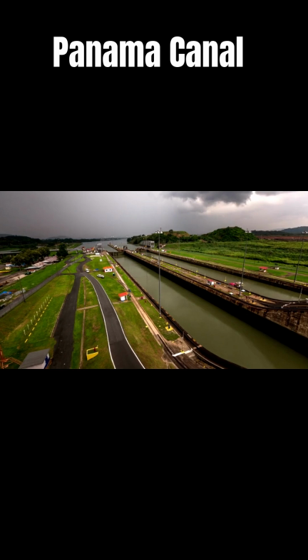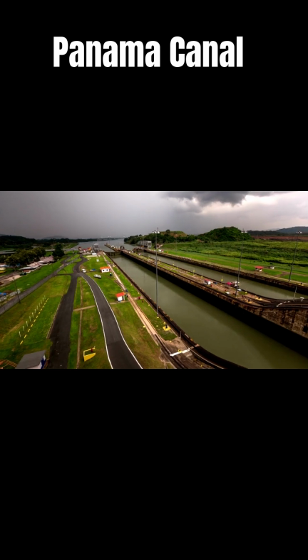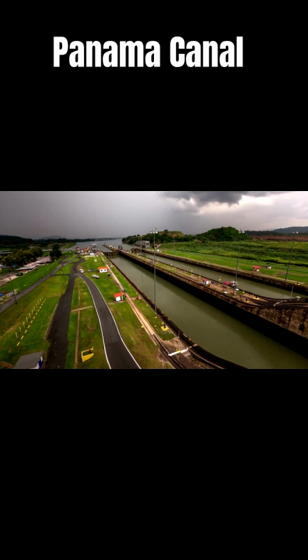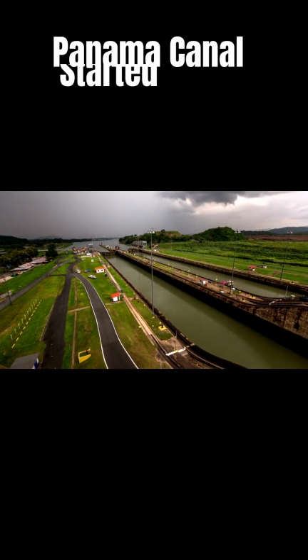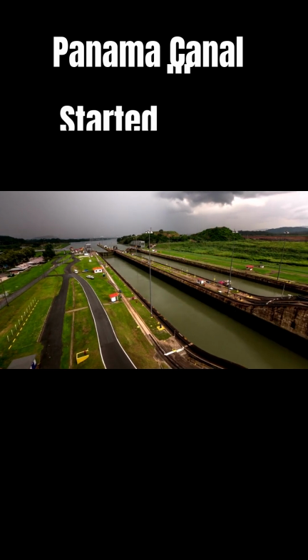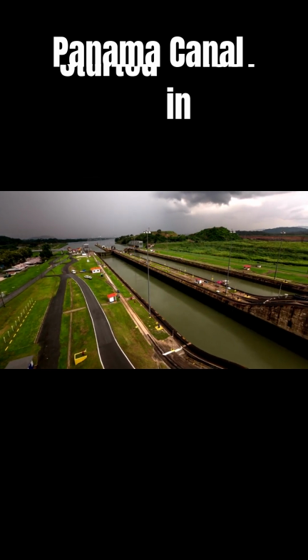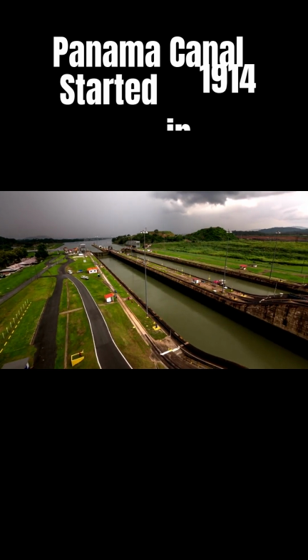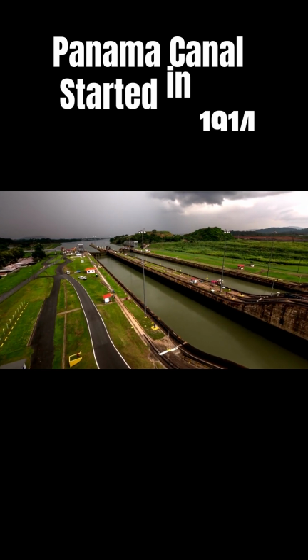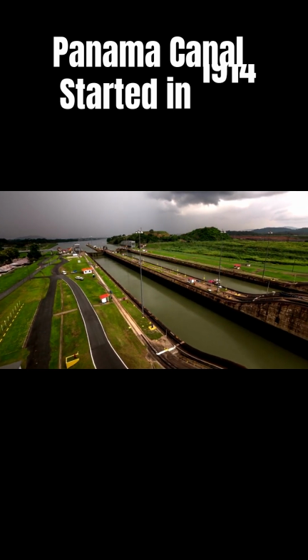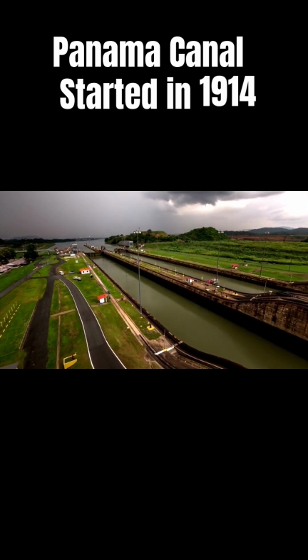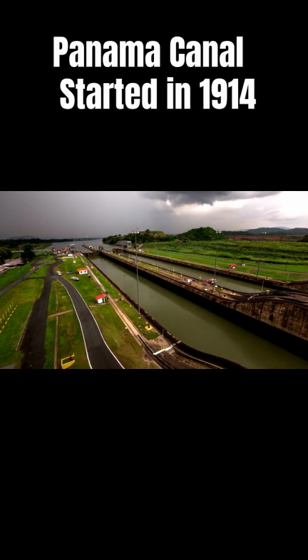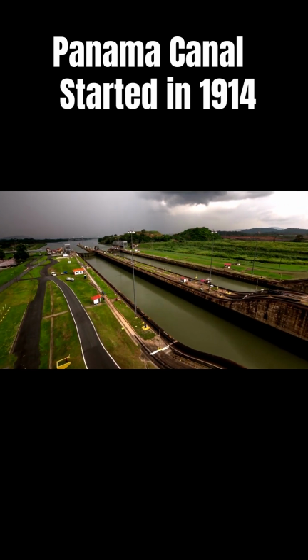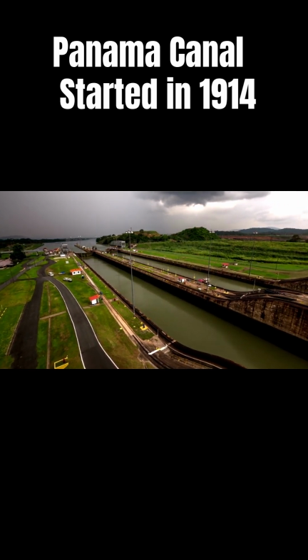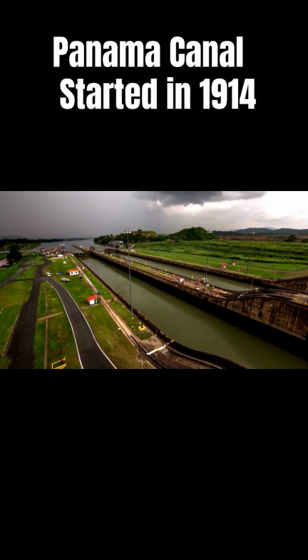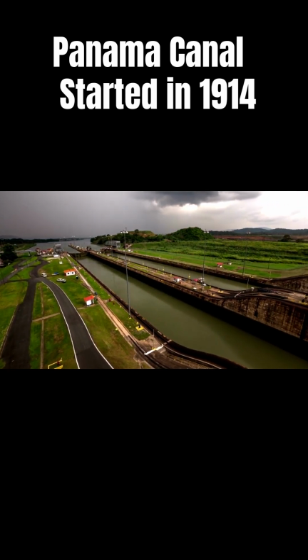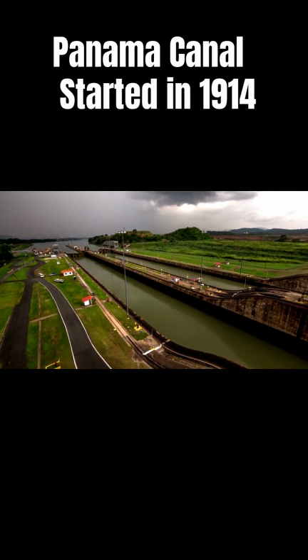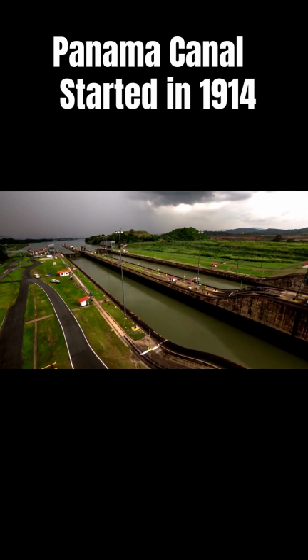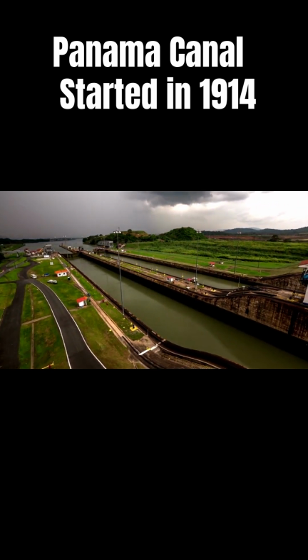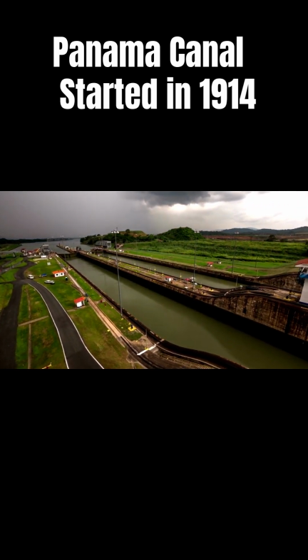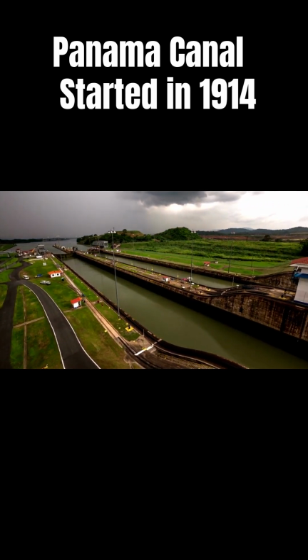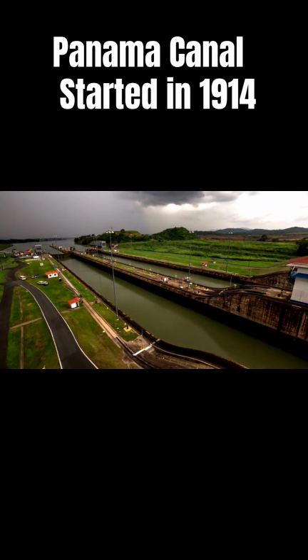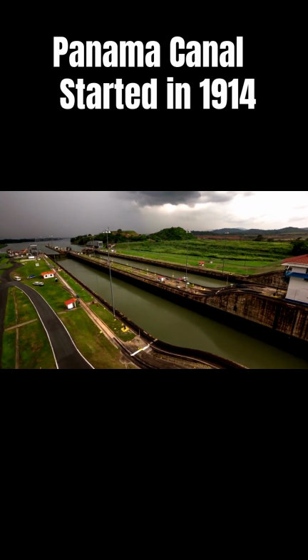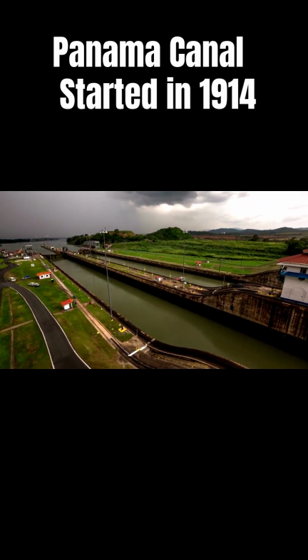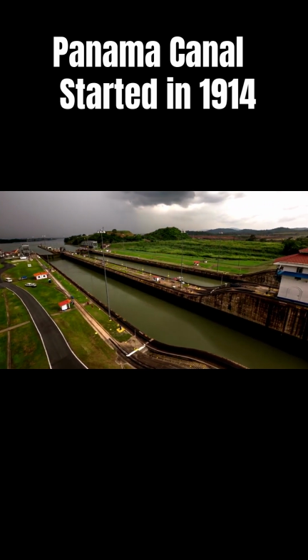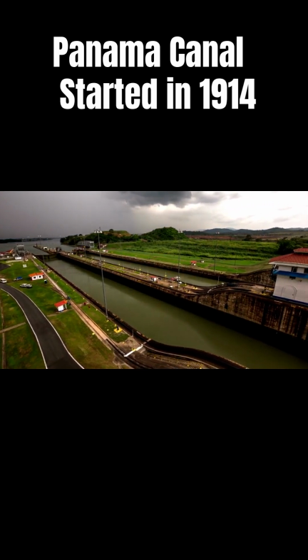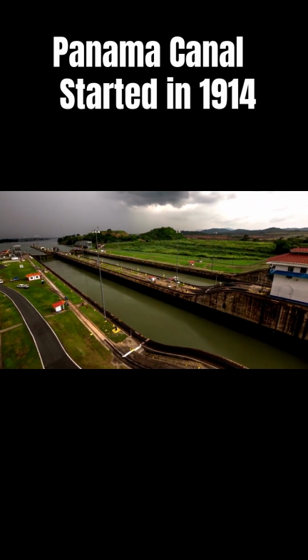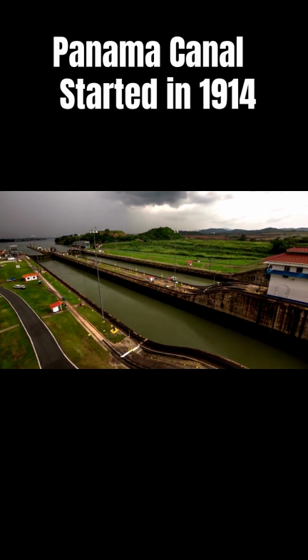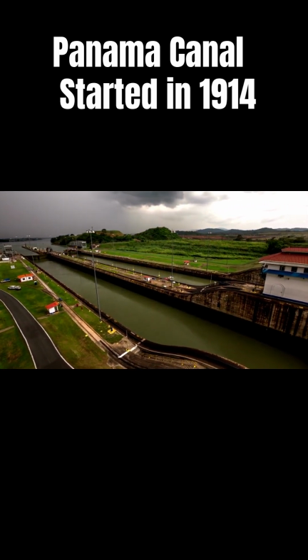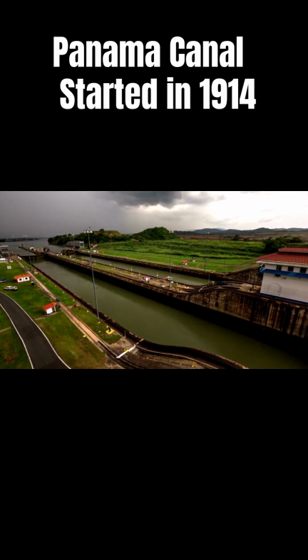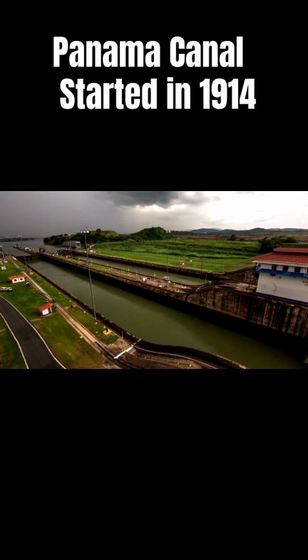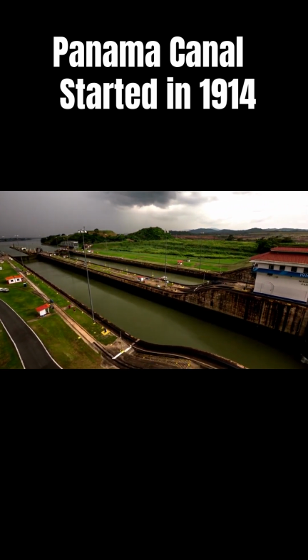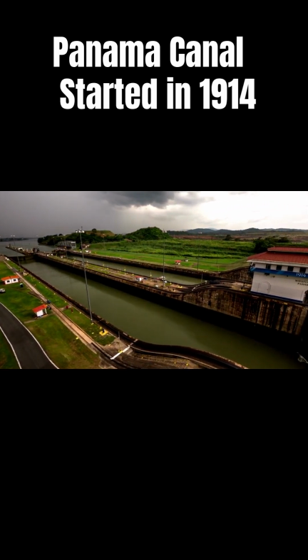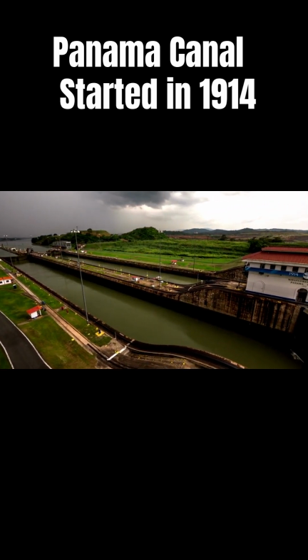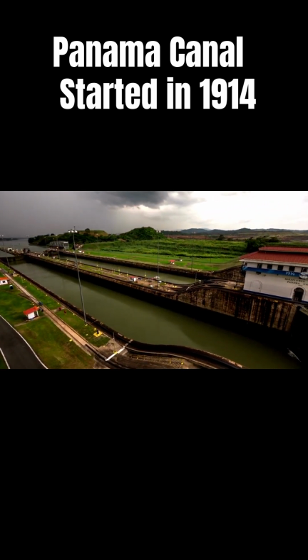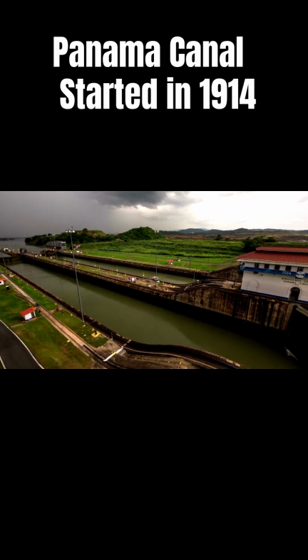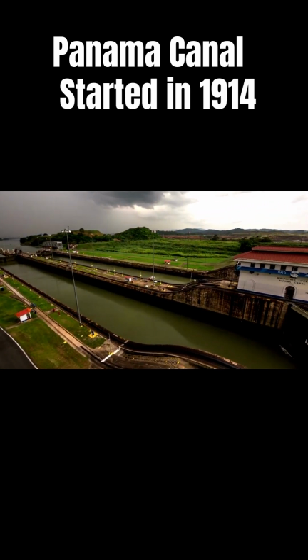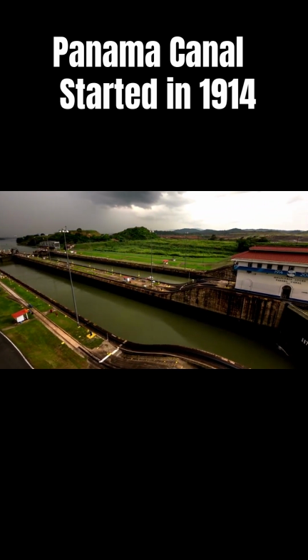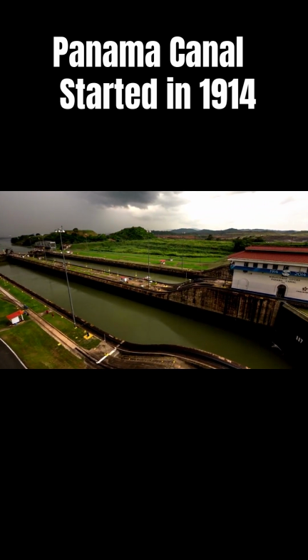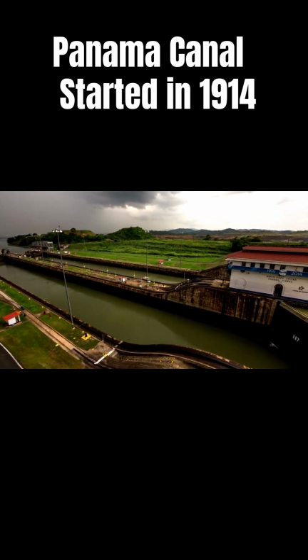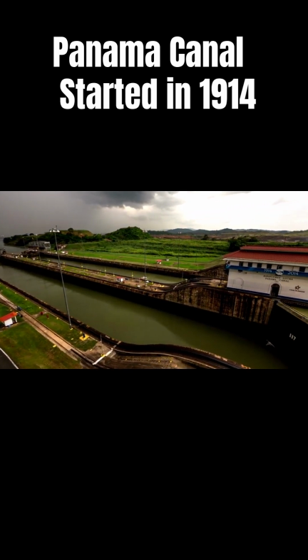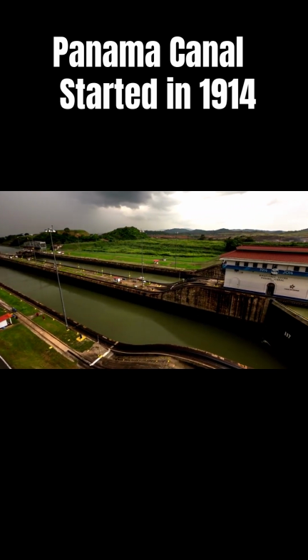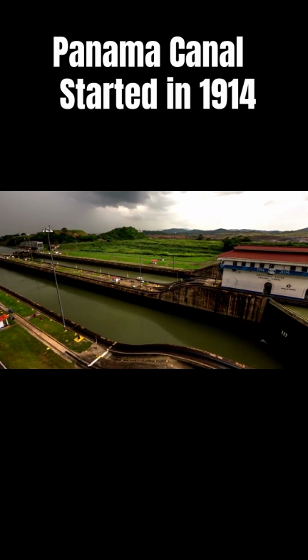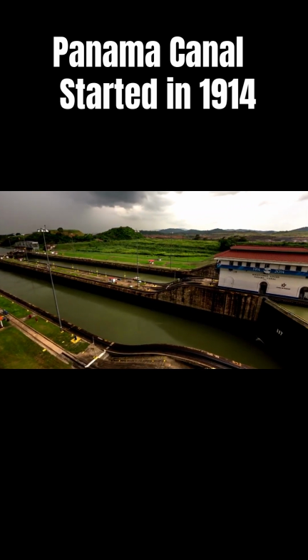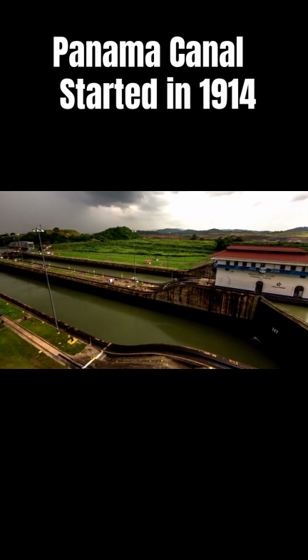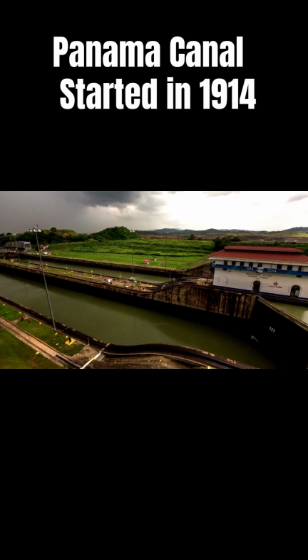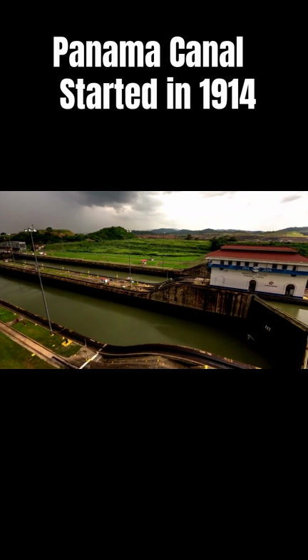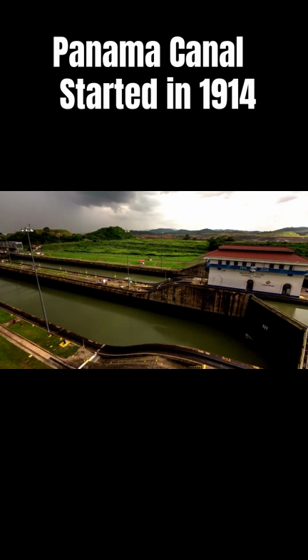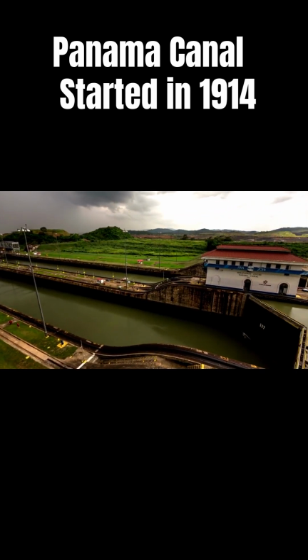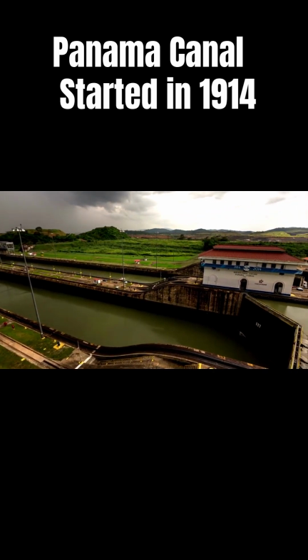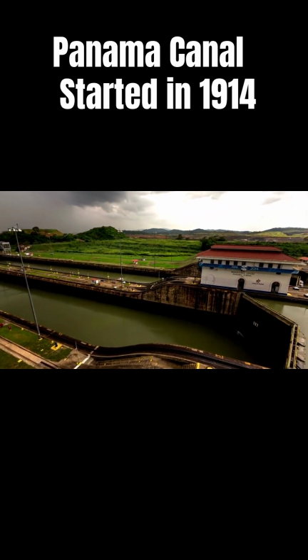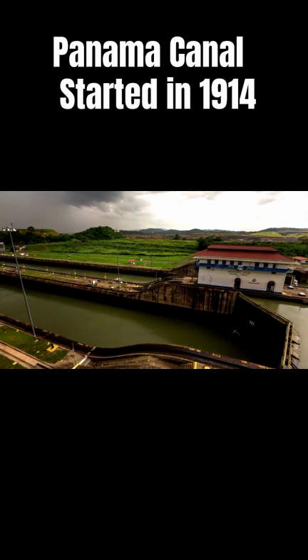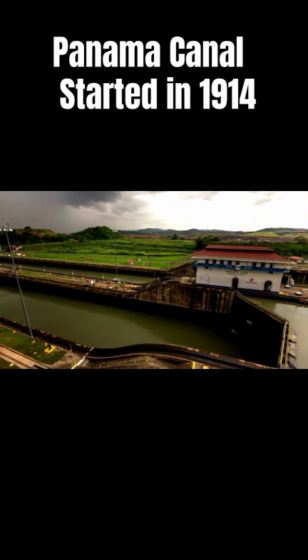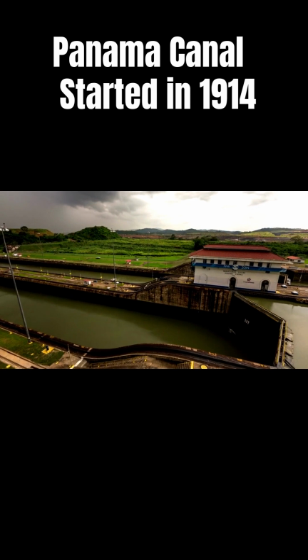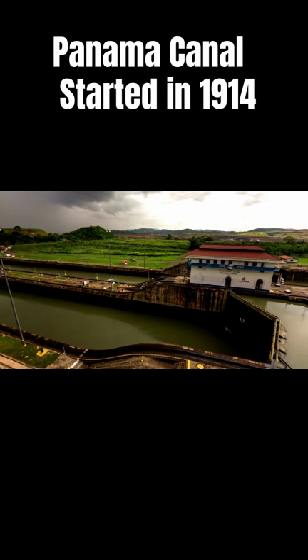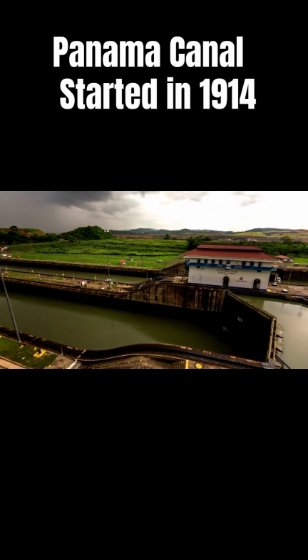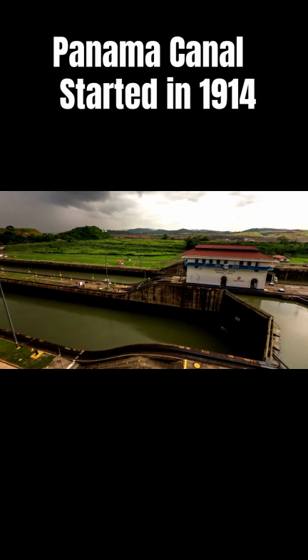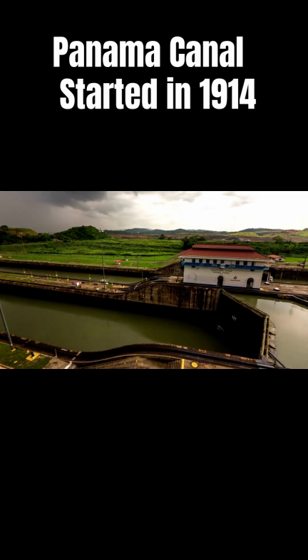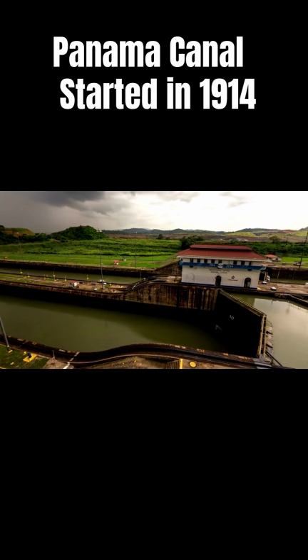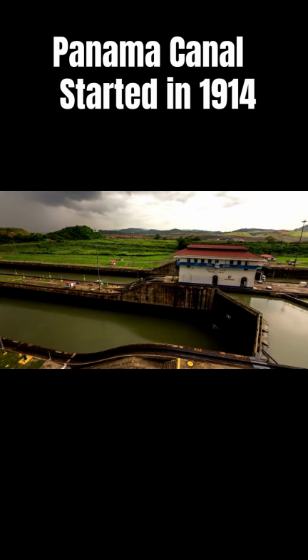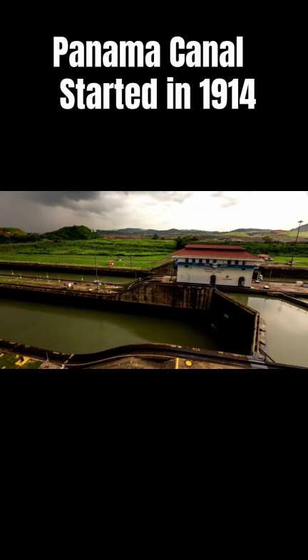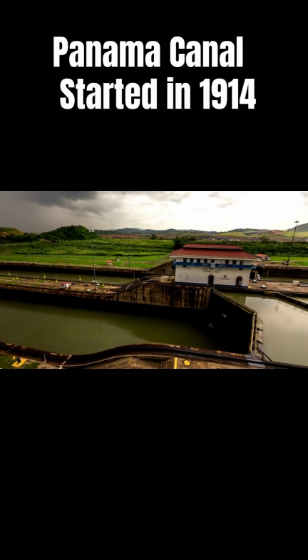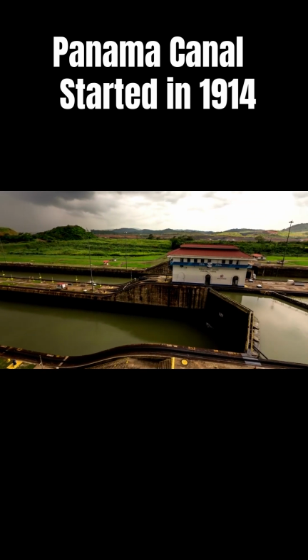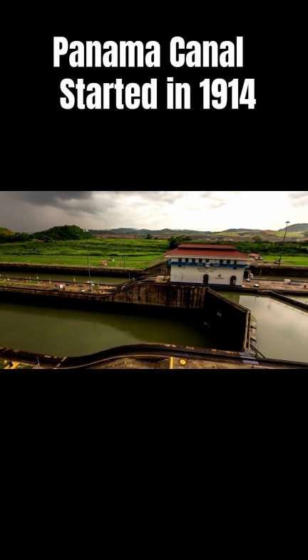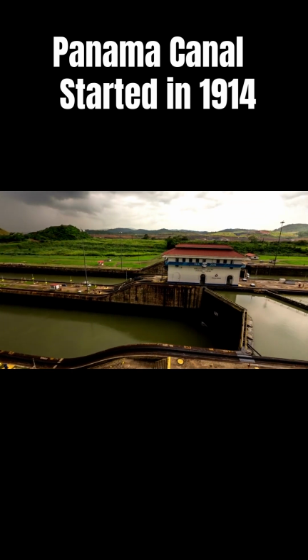The Panama Canal works as a water bridge in which ships are elevated at about 85 feet above sea level by a system of locks.